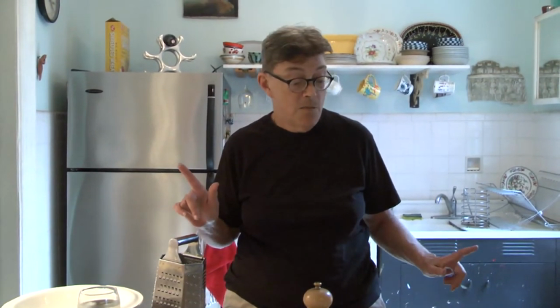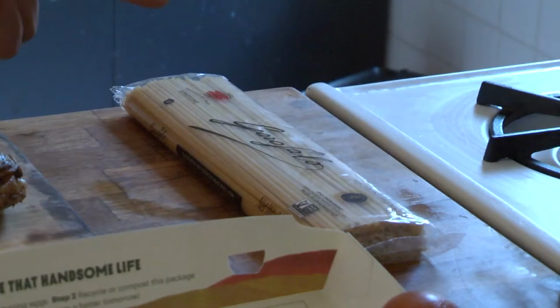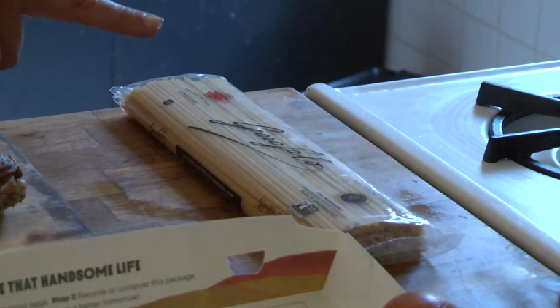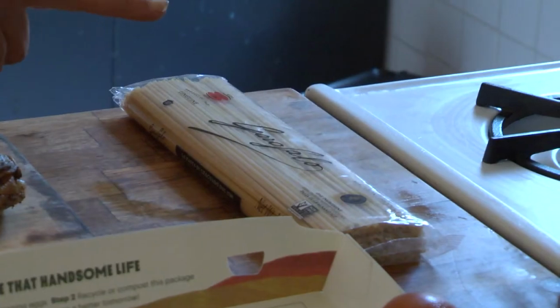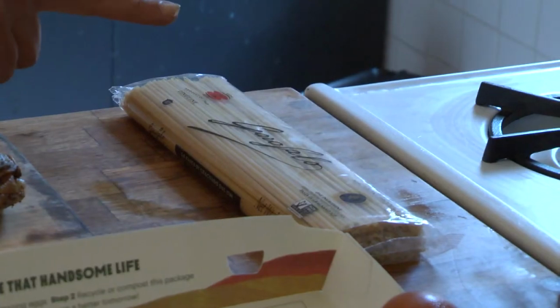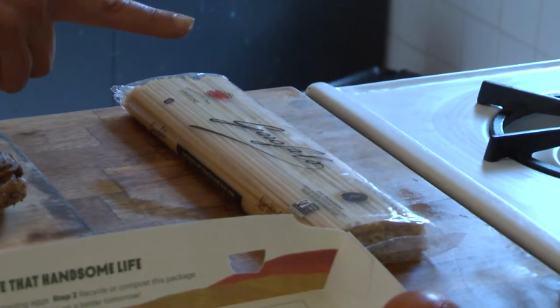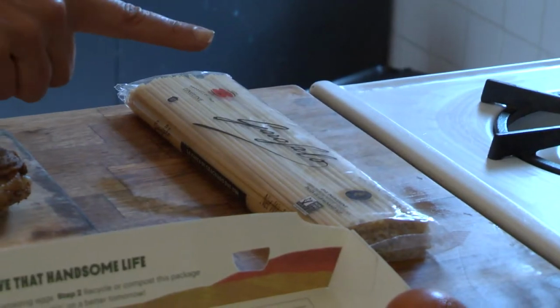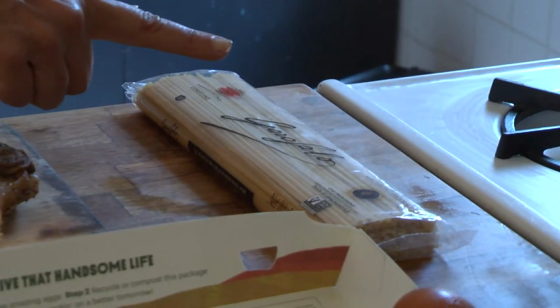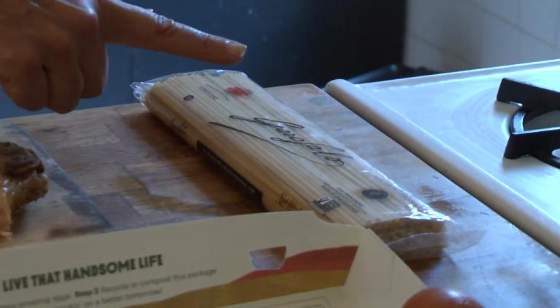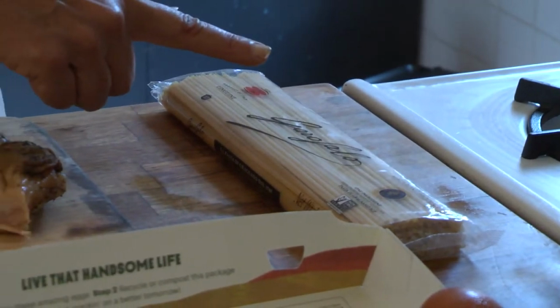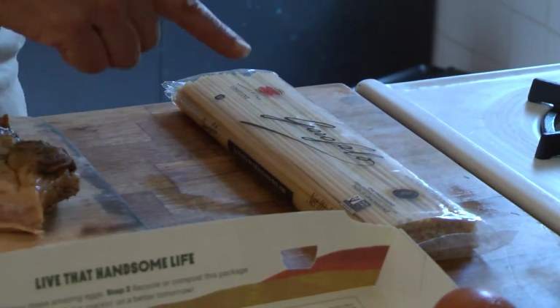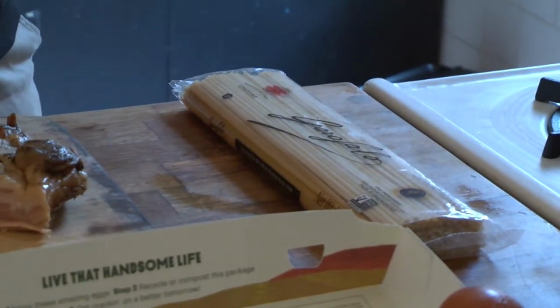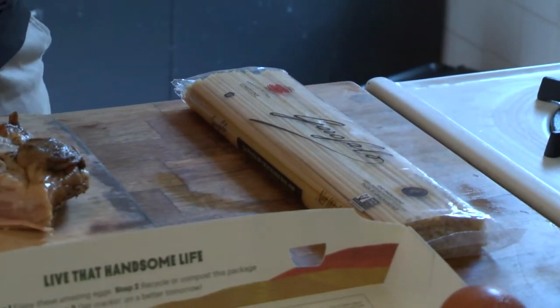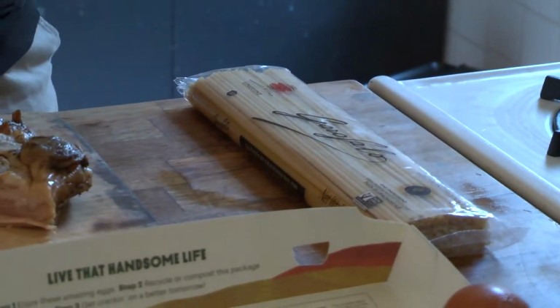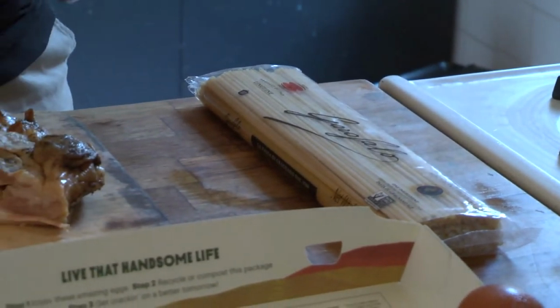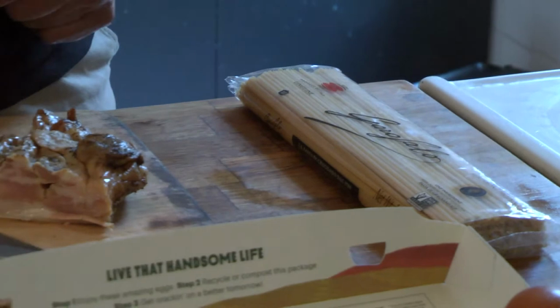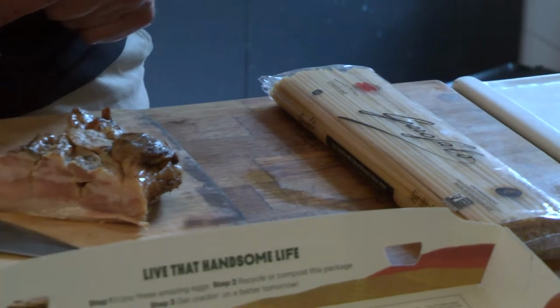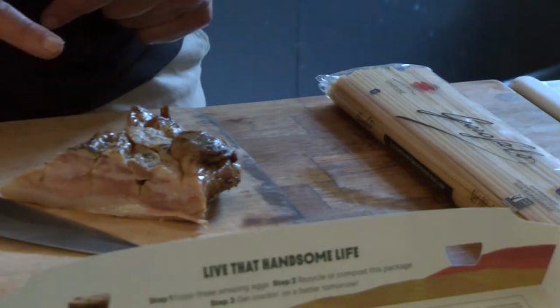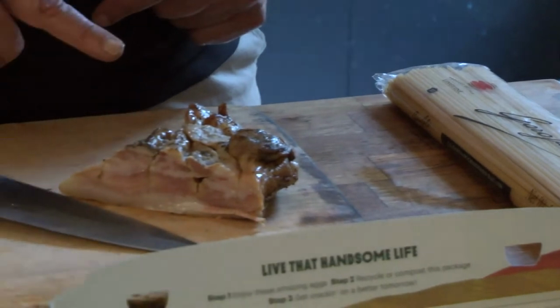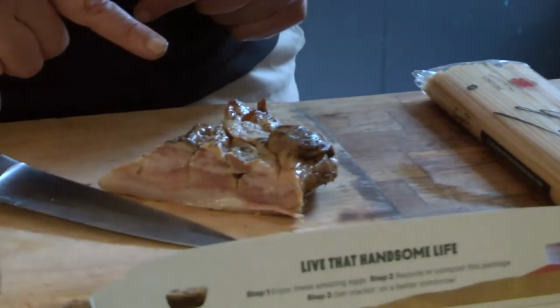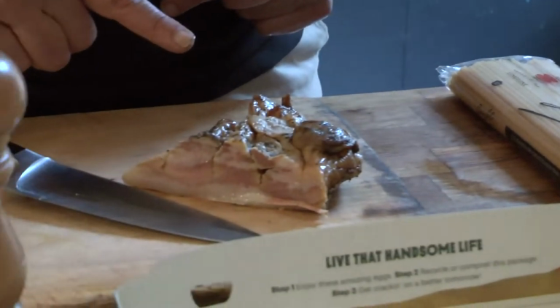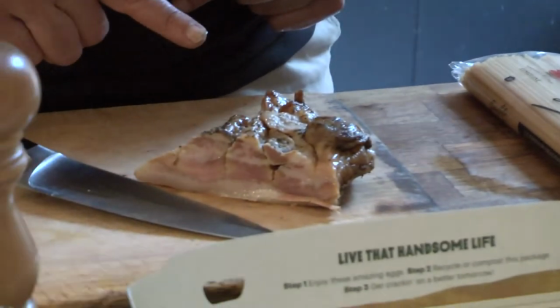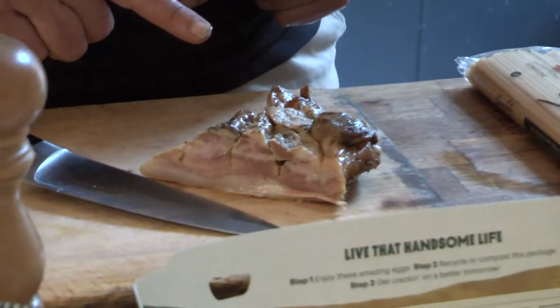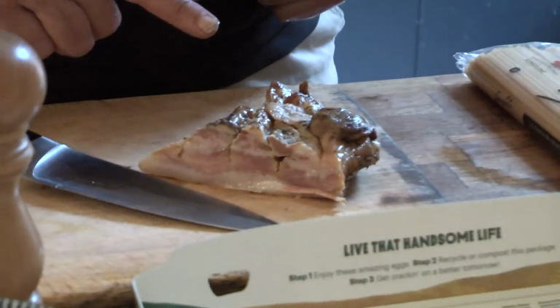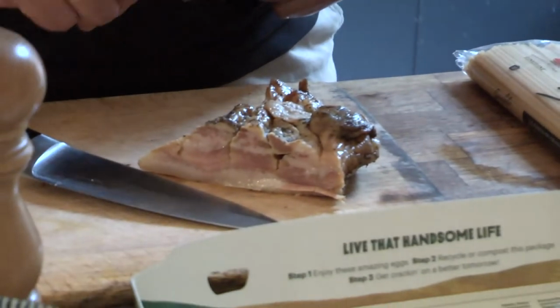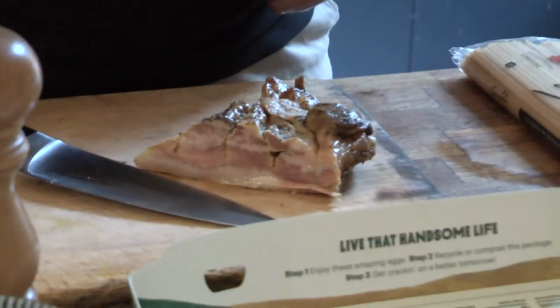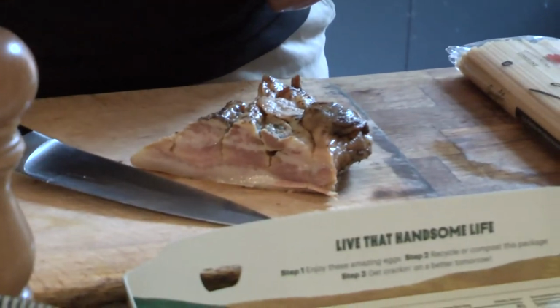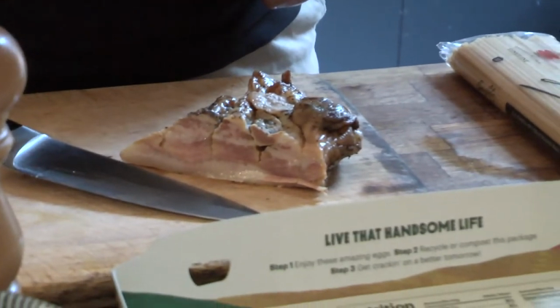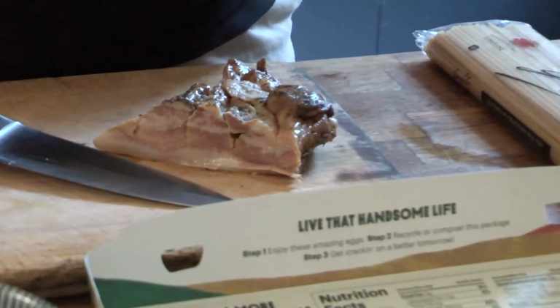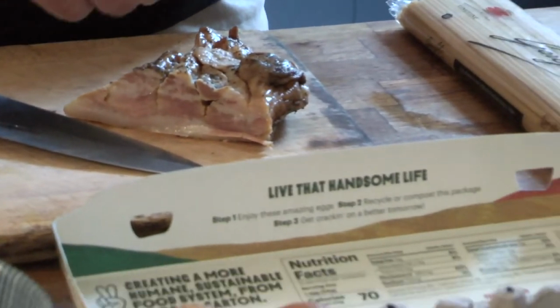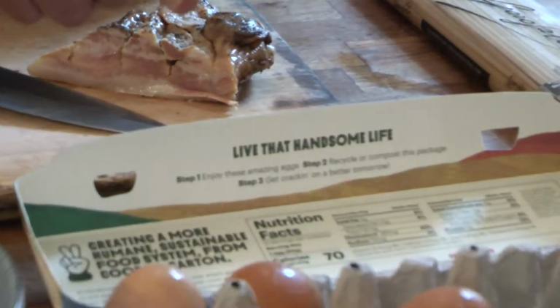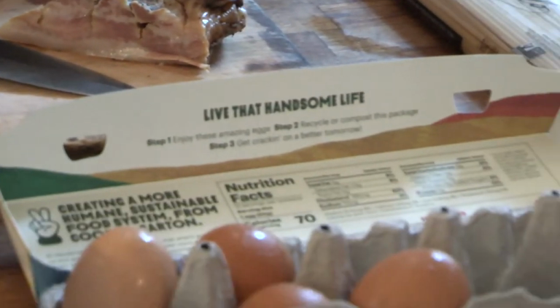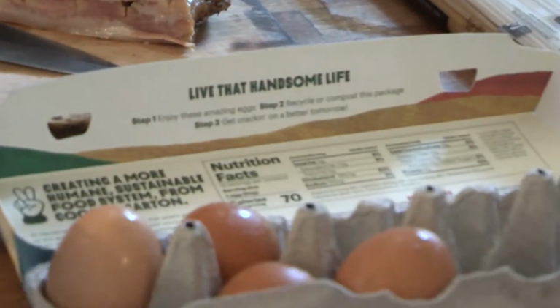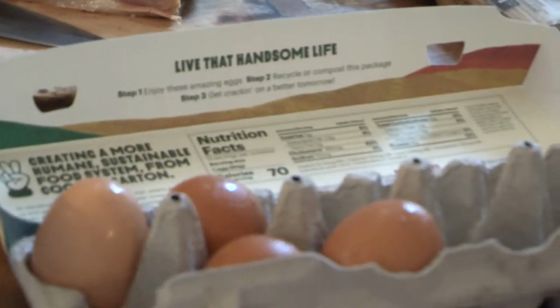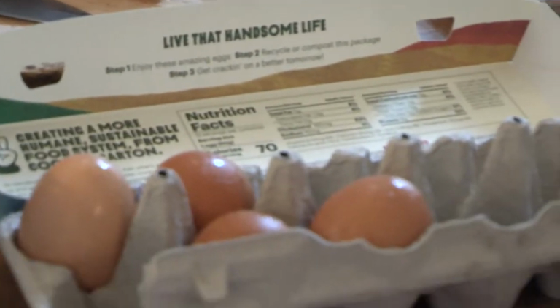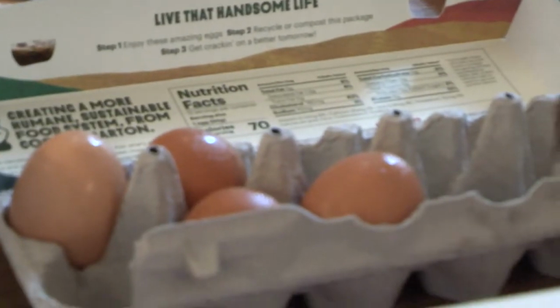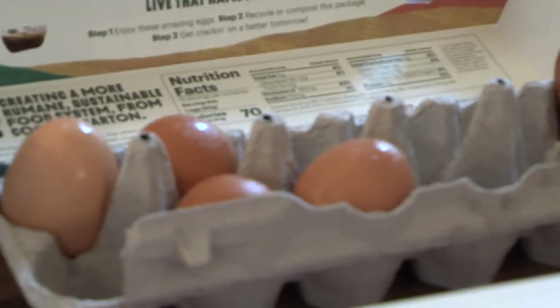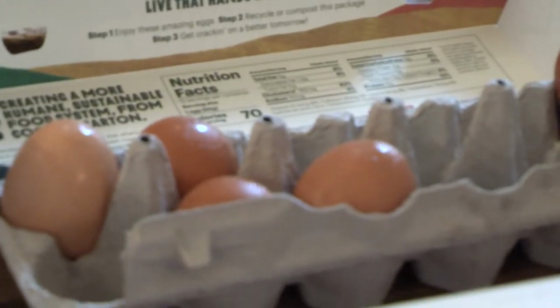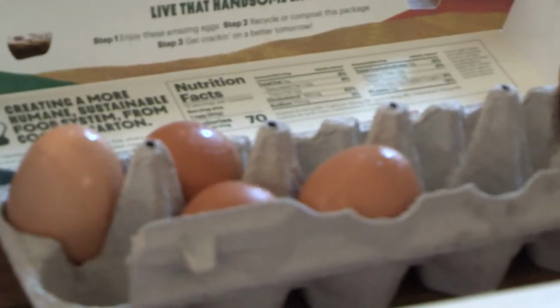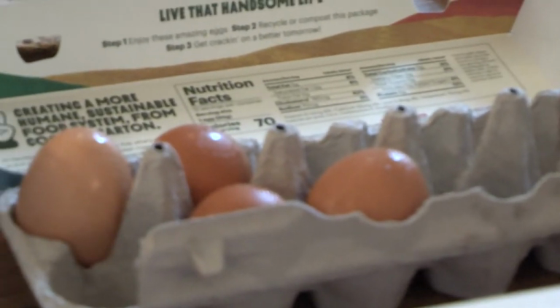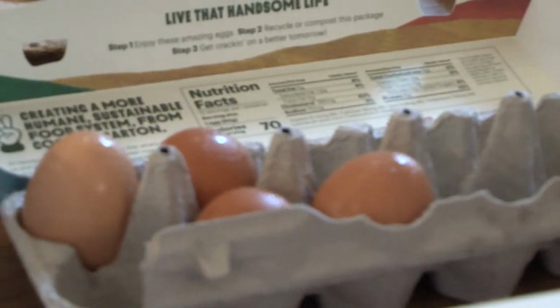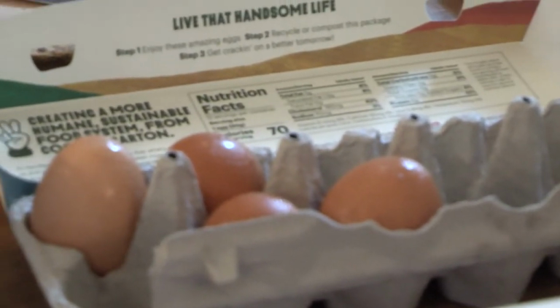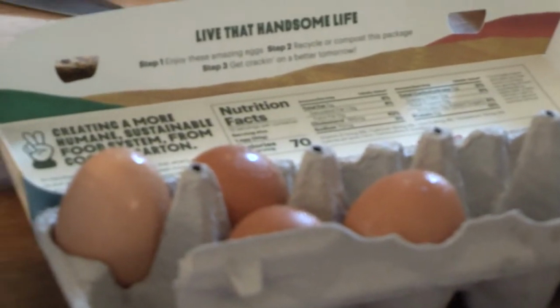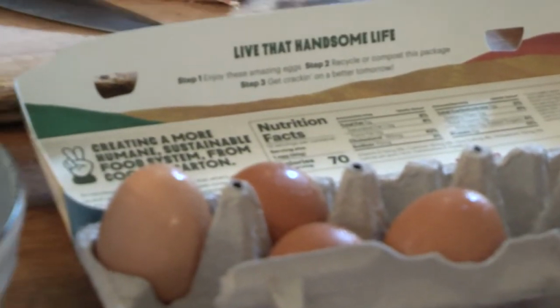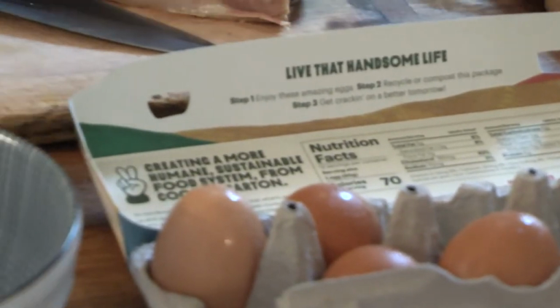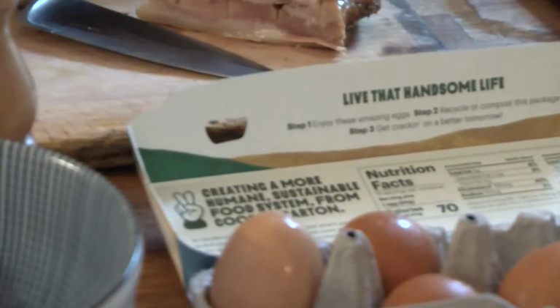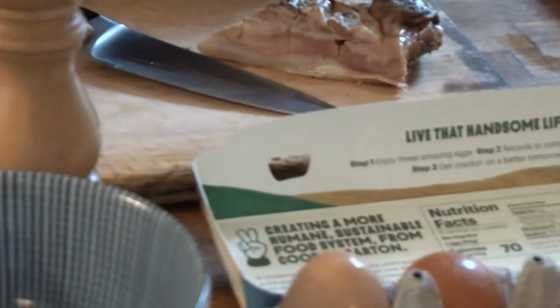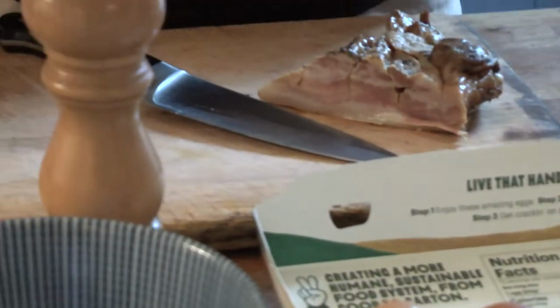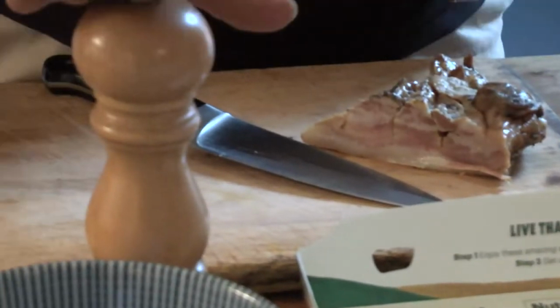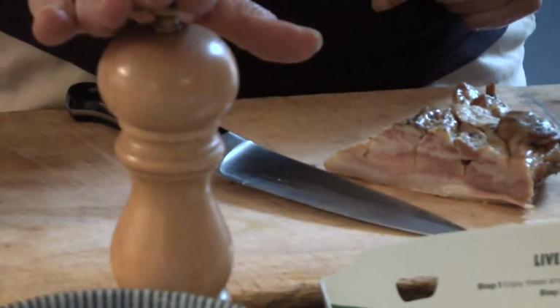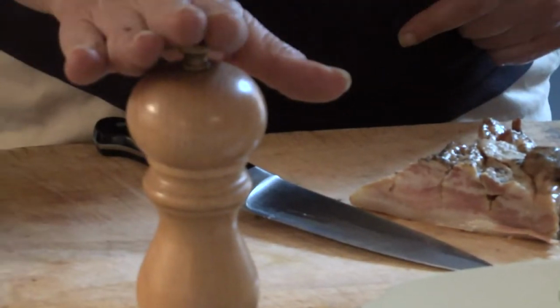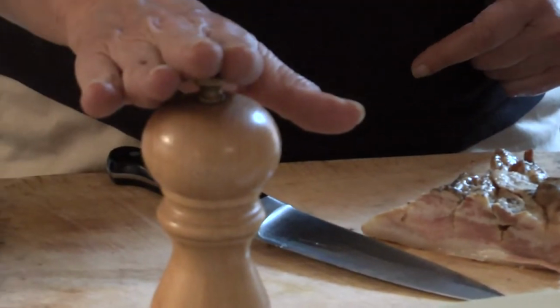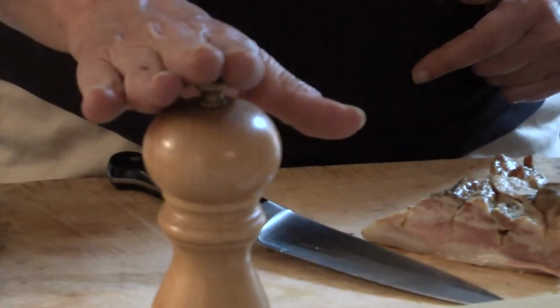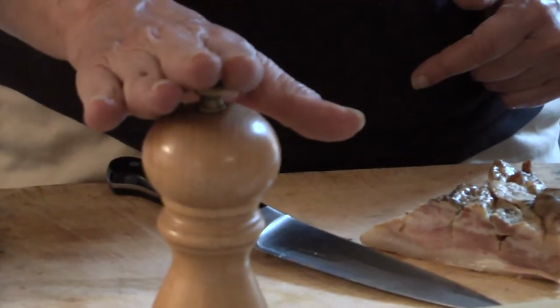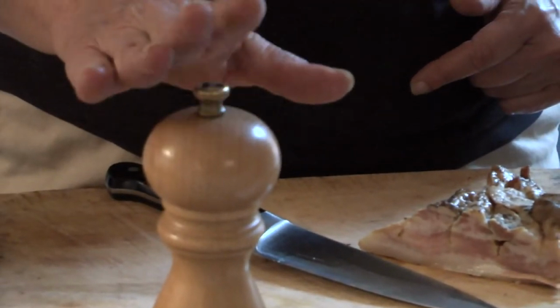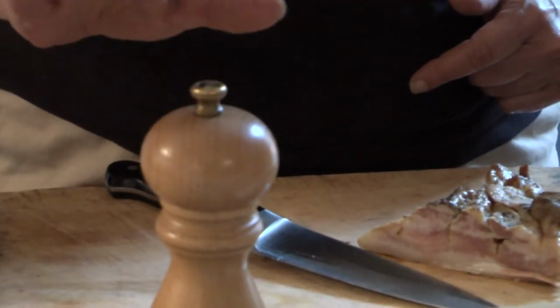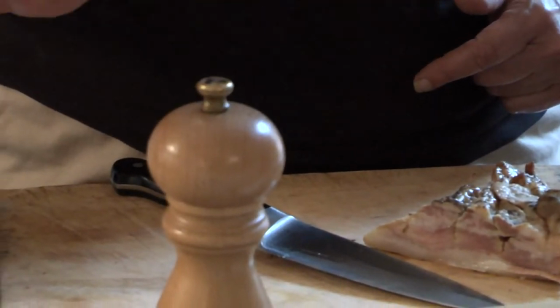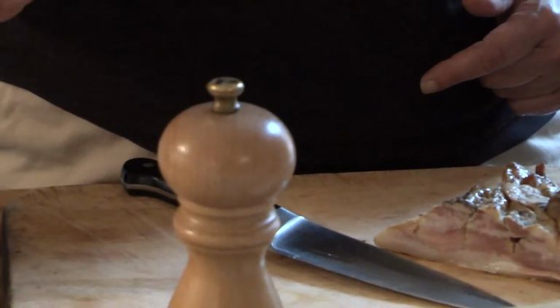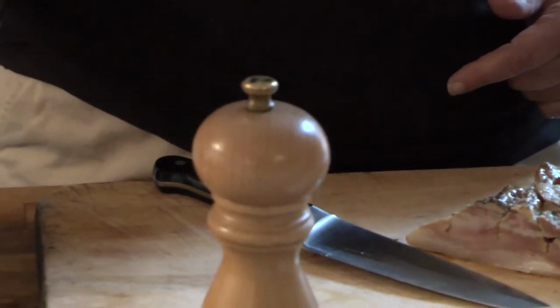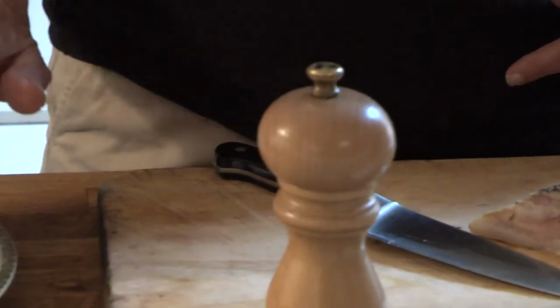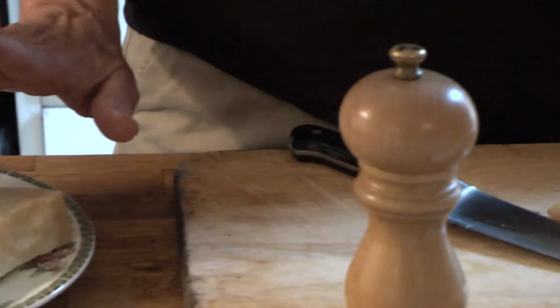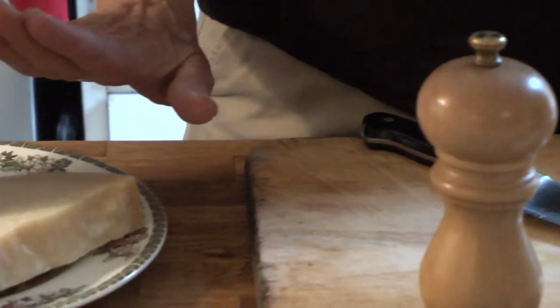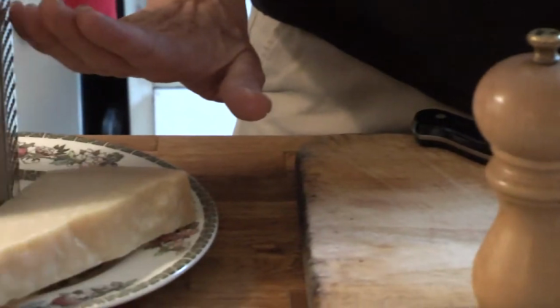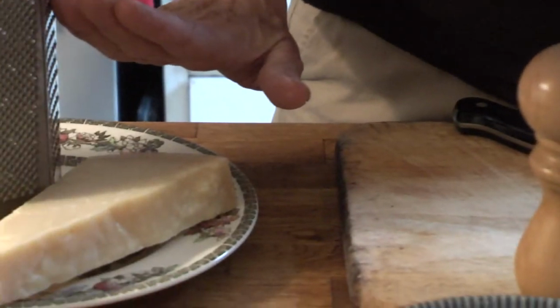Pasta, bacon, eggs, pepper, and parmesan.